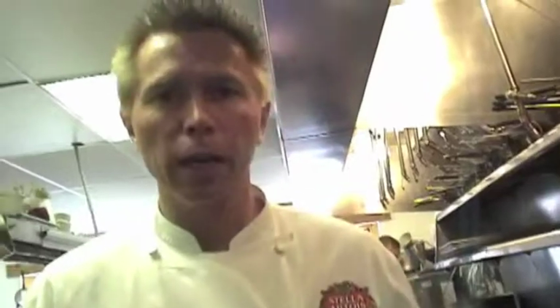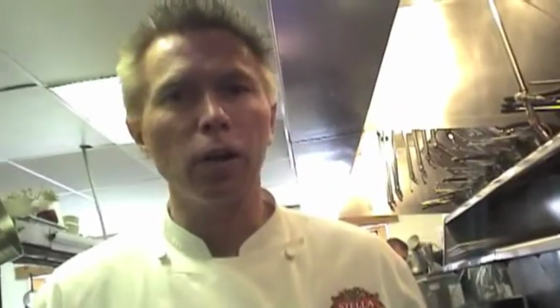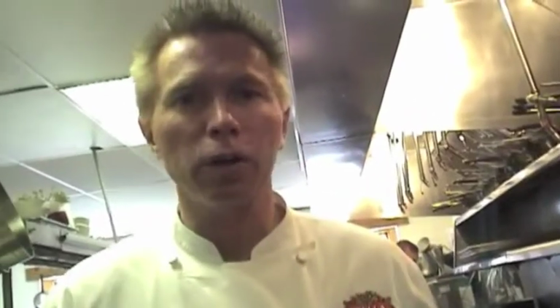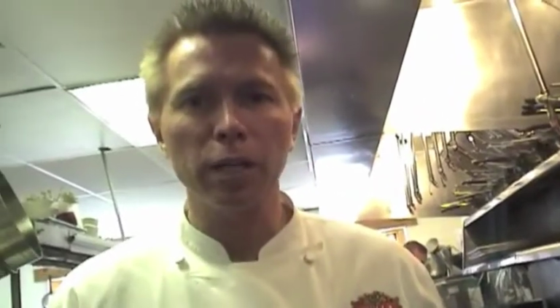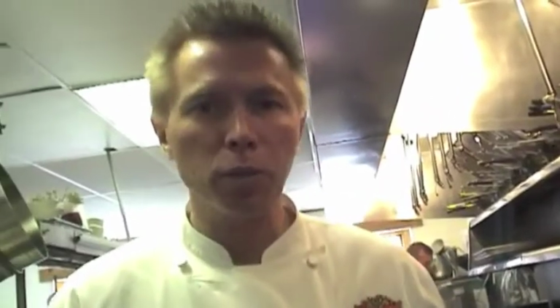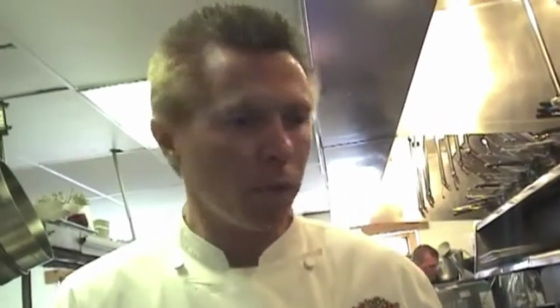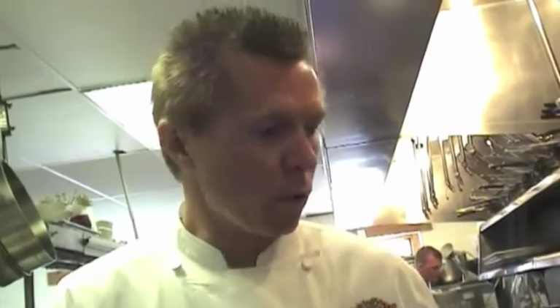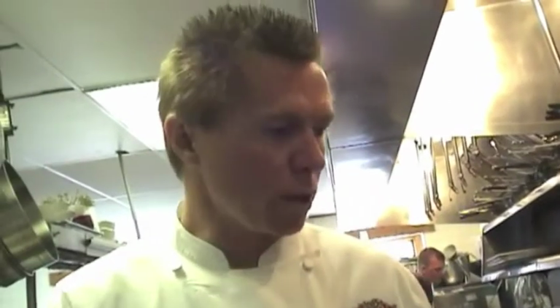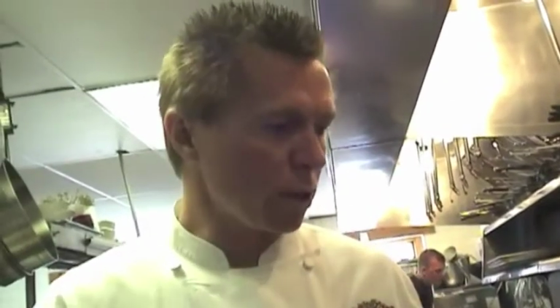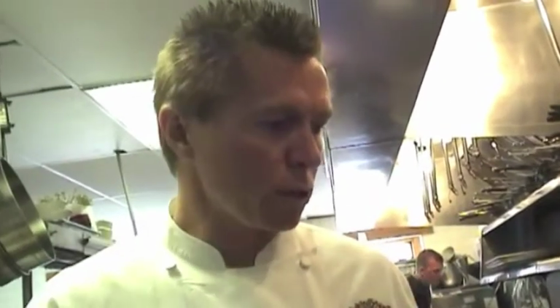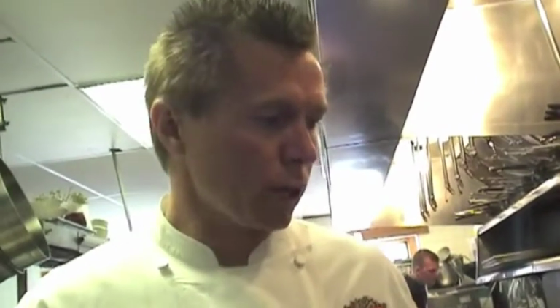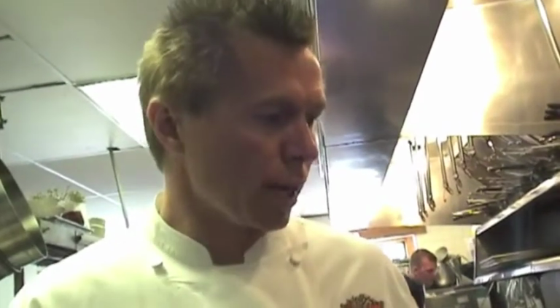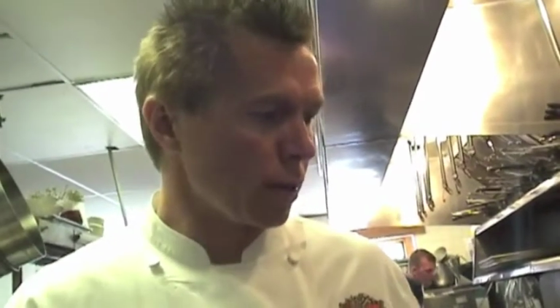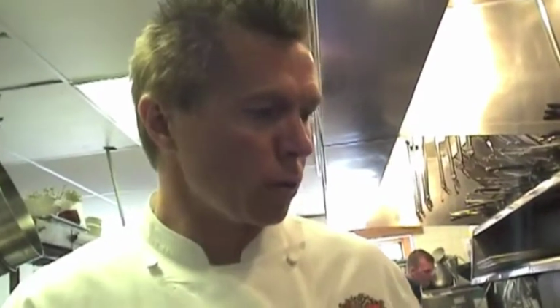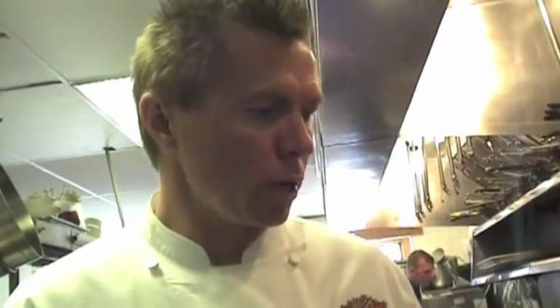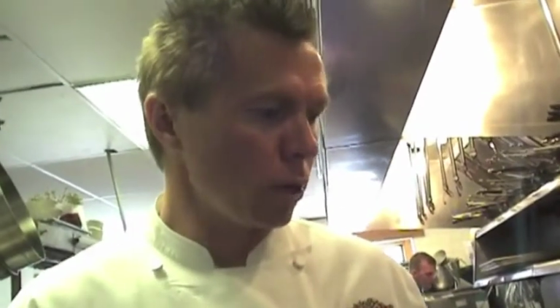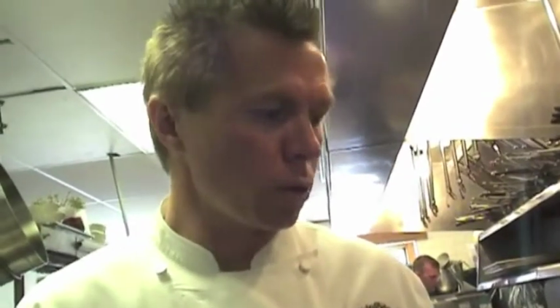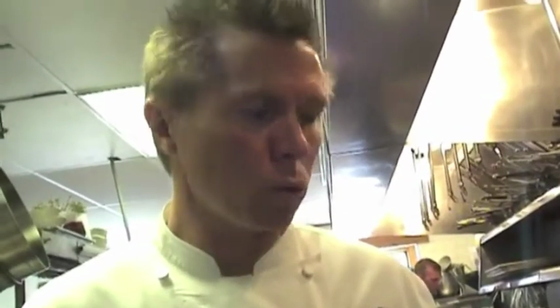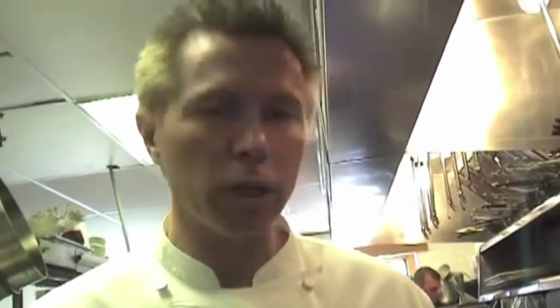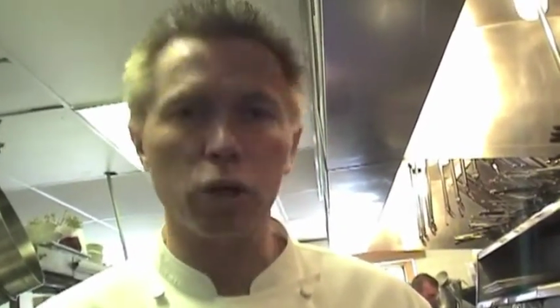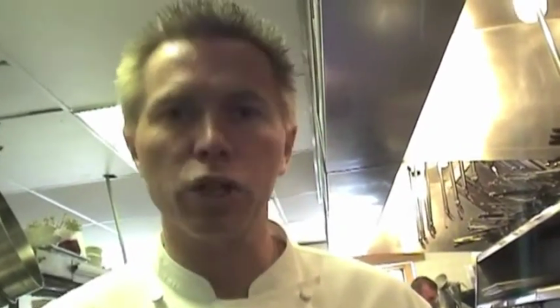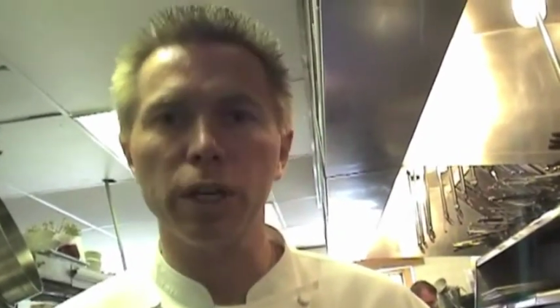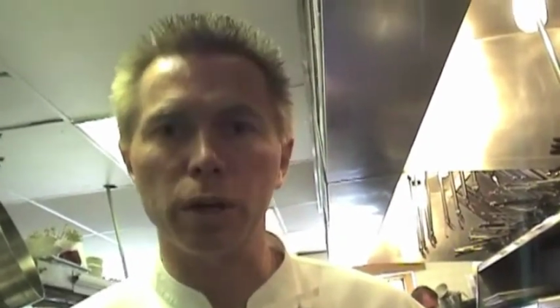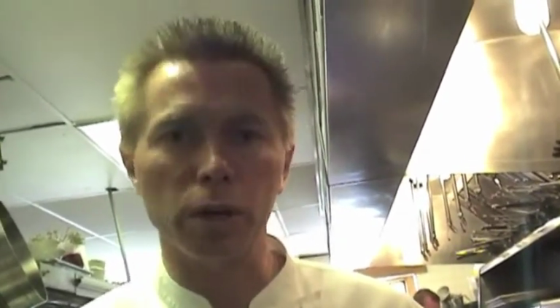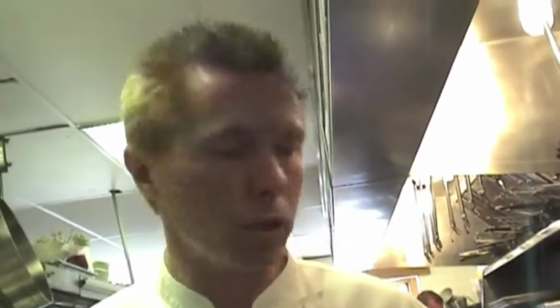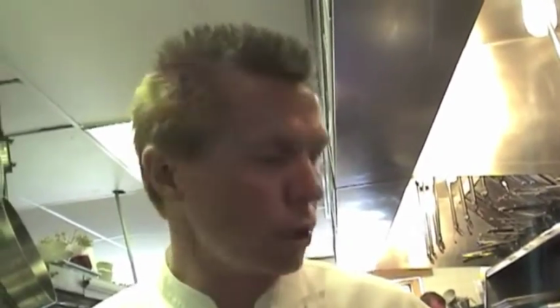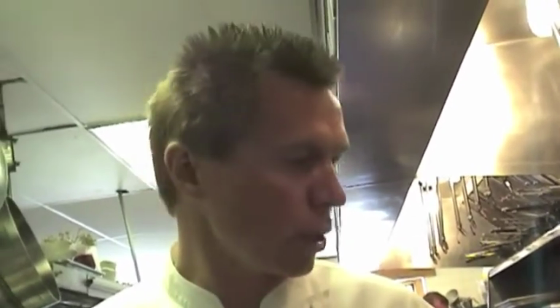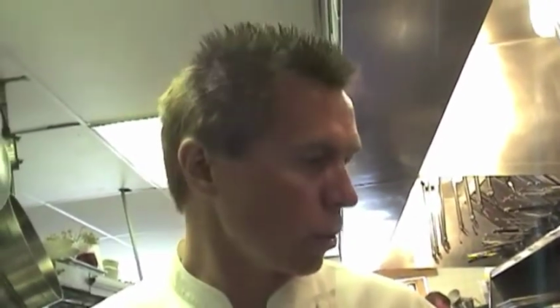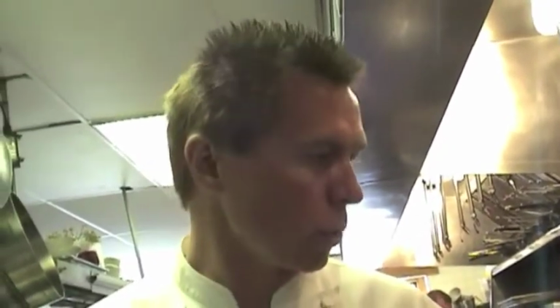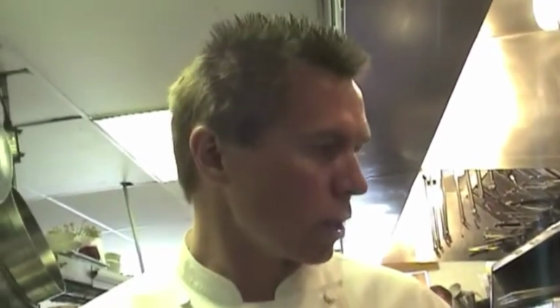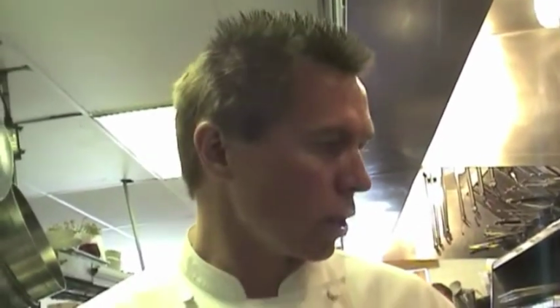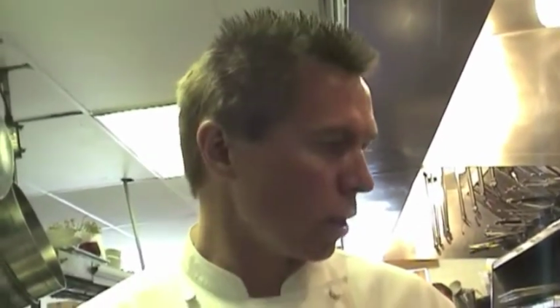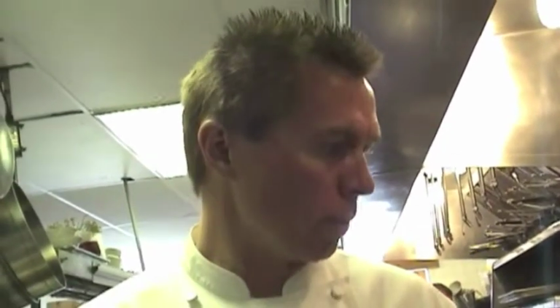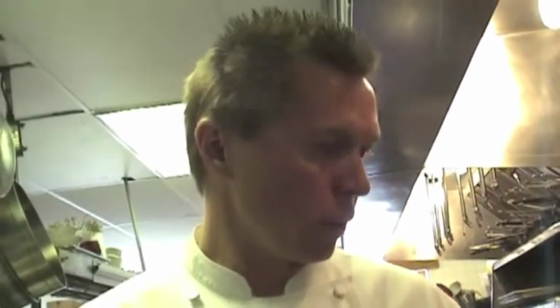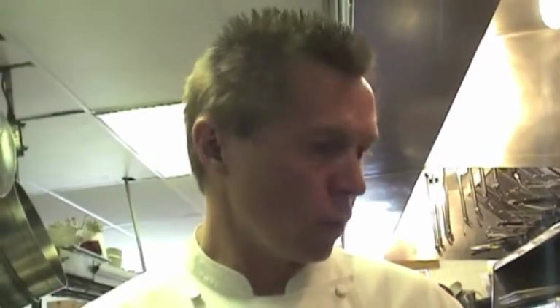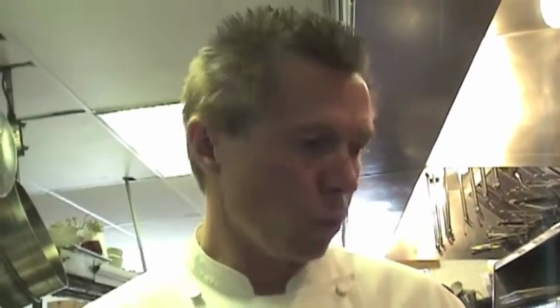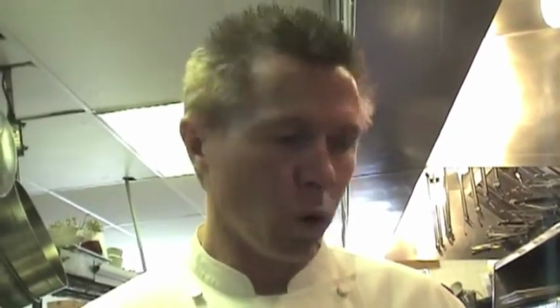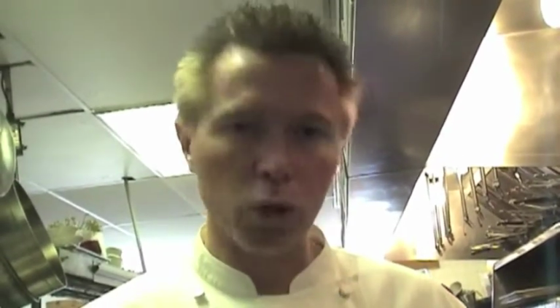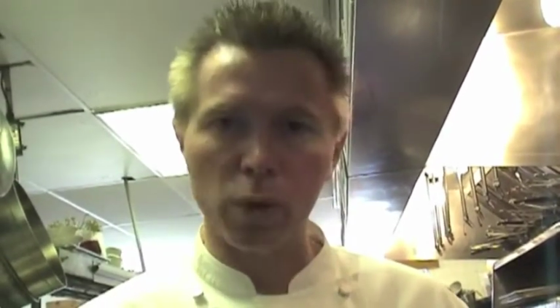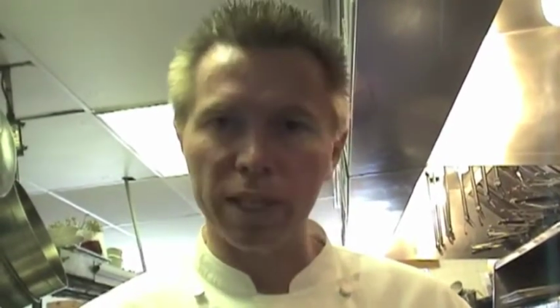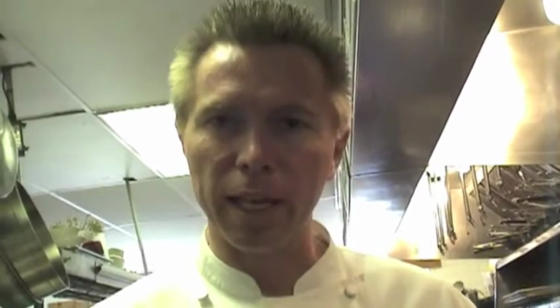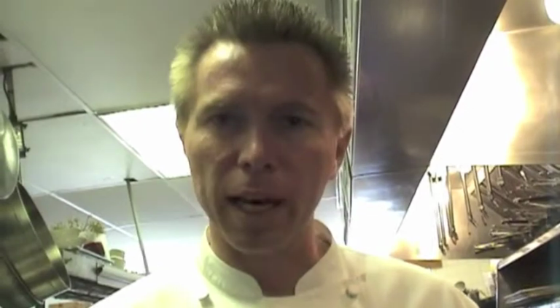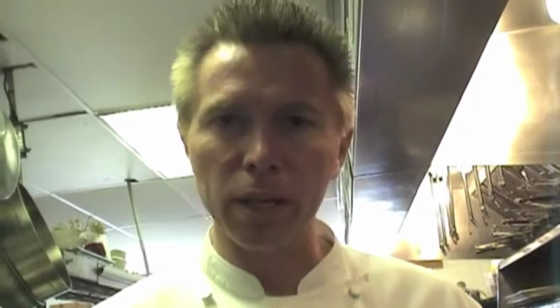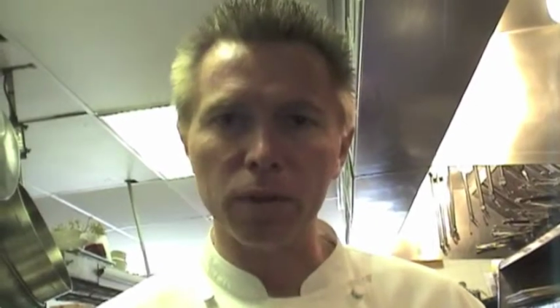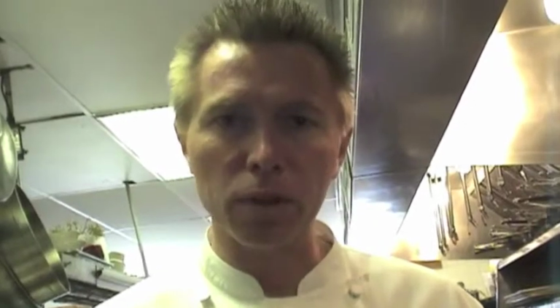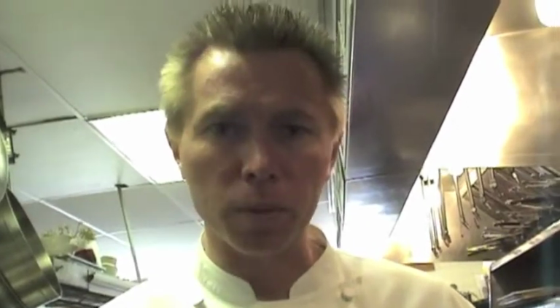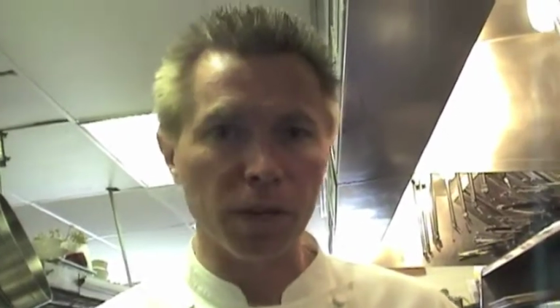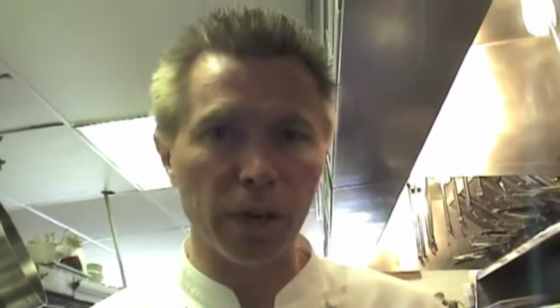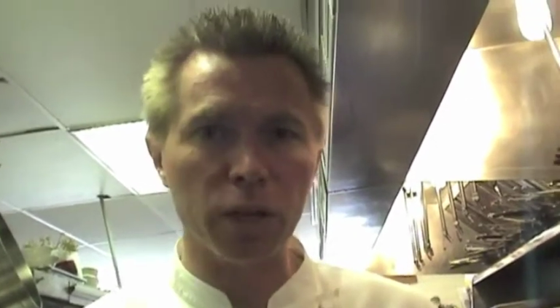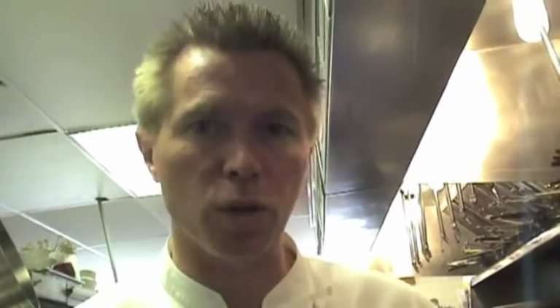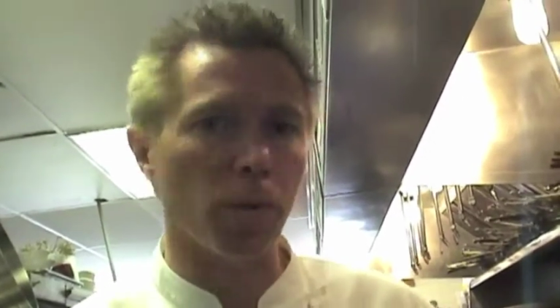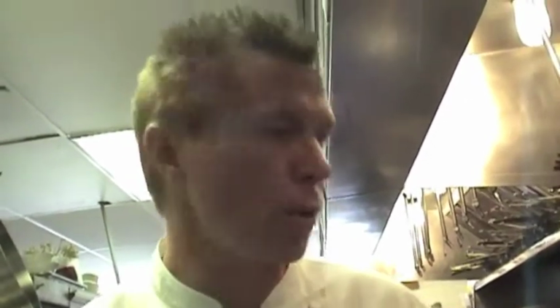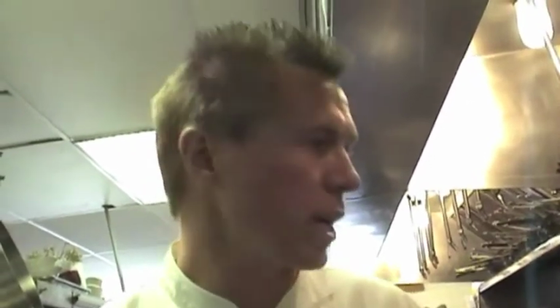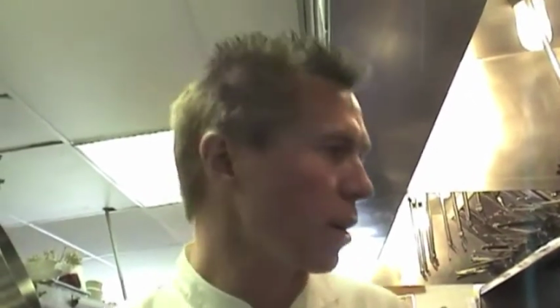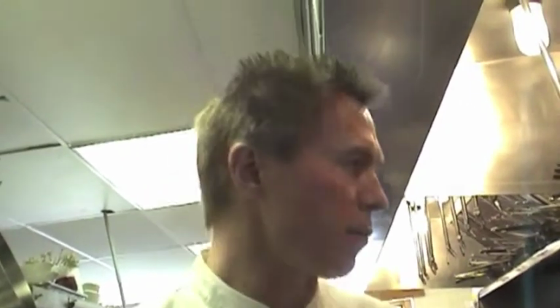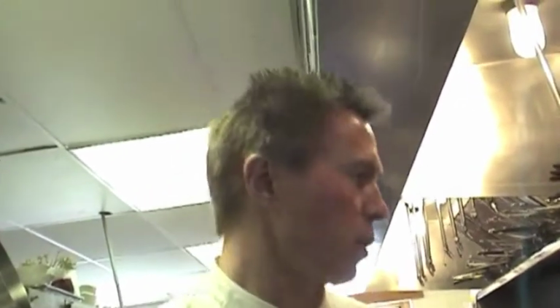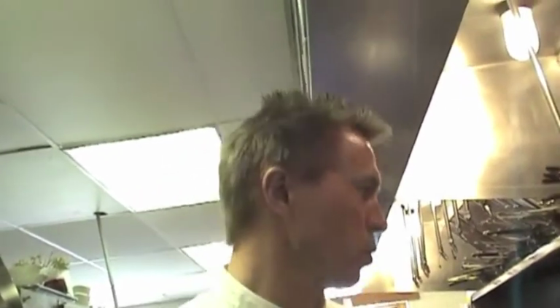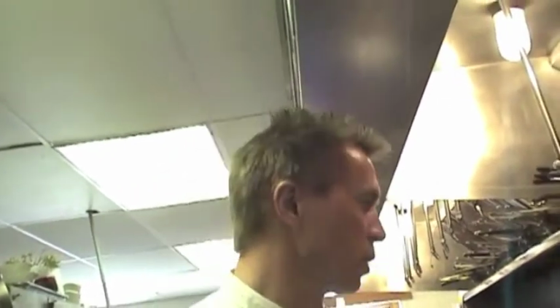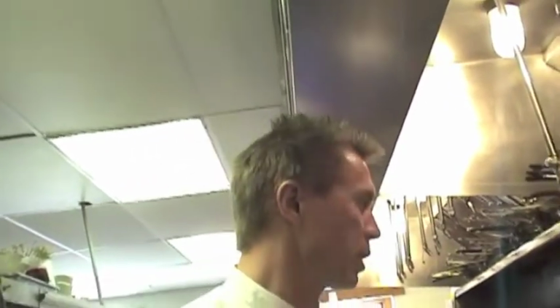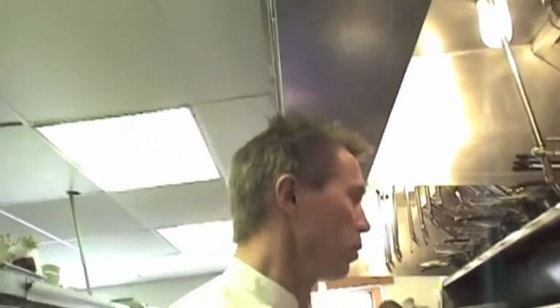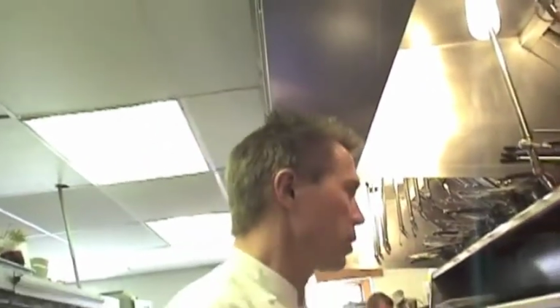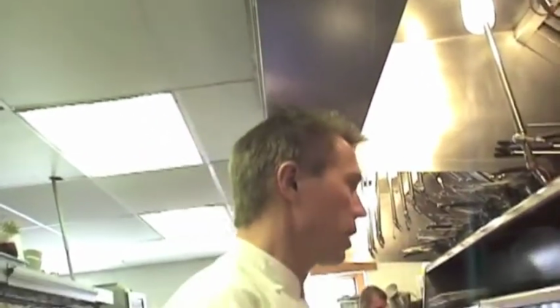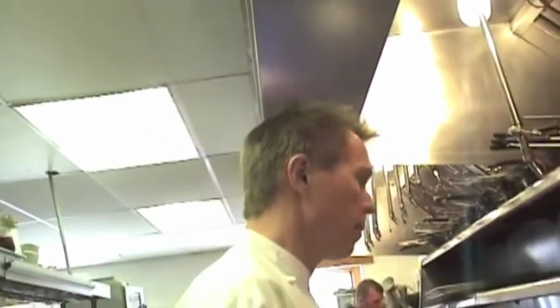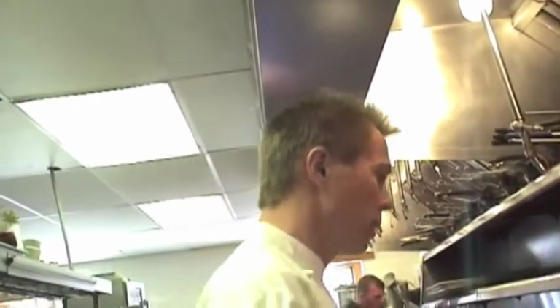Hello, nice to have you with us again. We're going to do a little chicken with watercress salad — something very summery, kind of fun to eat all the time.